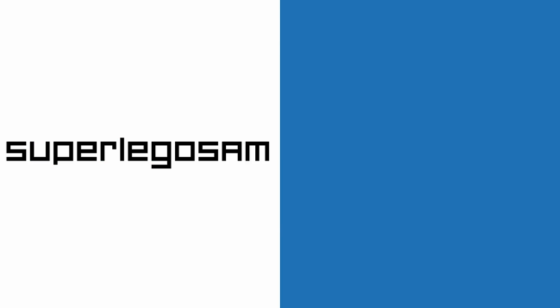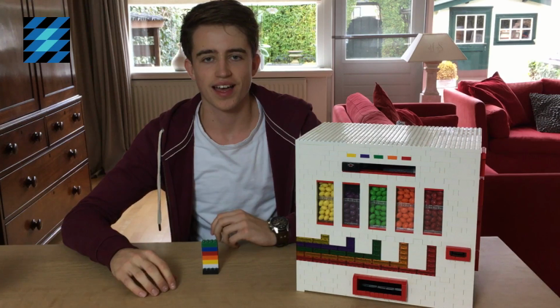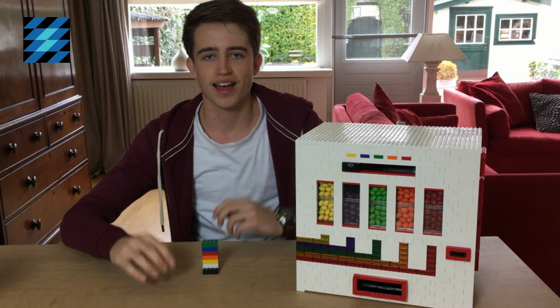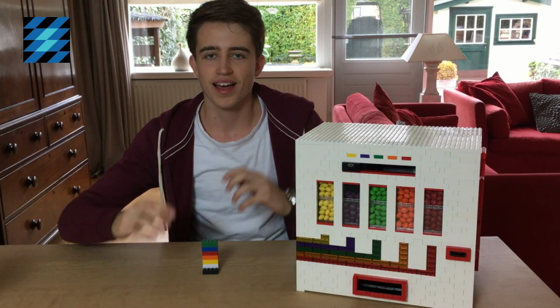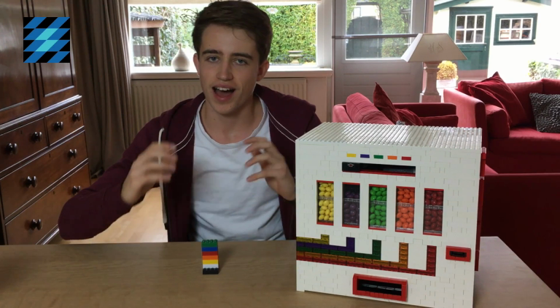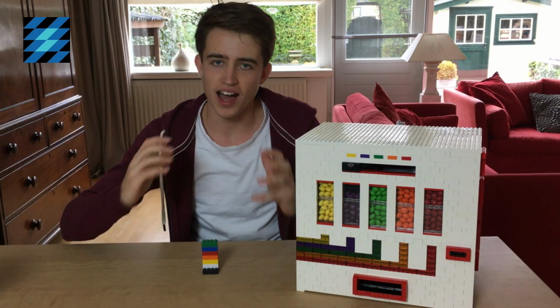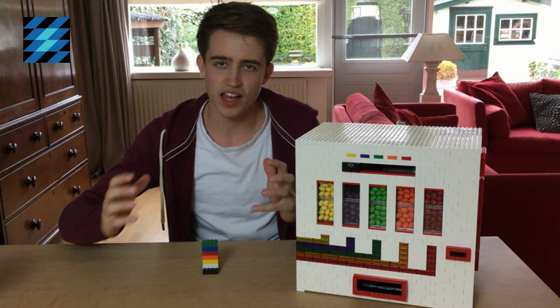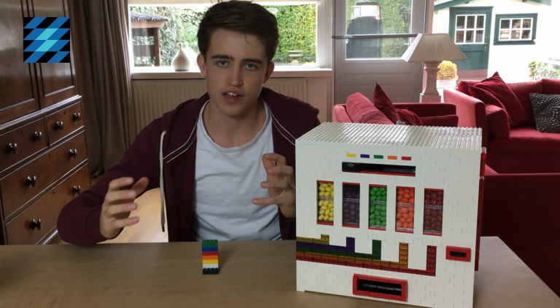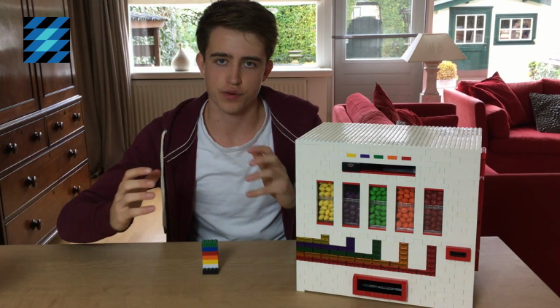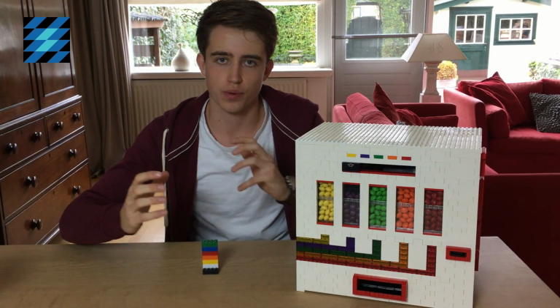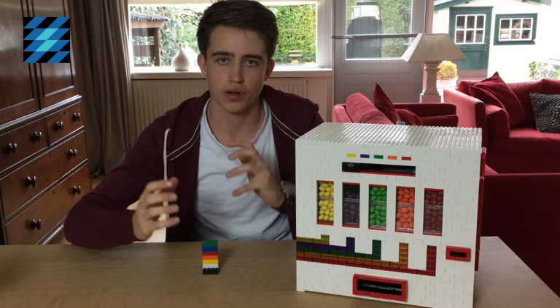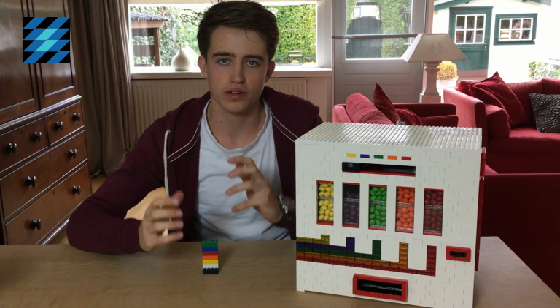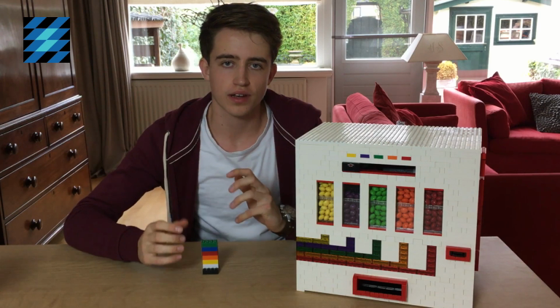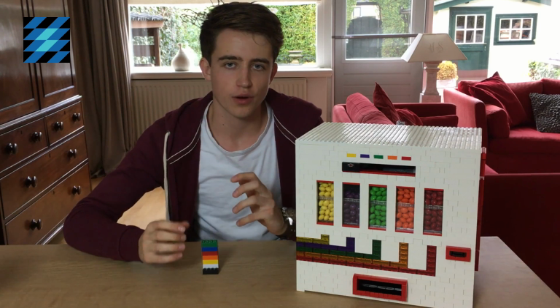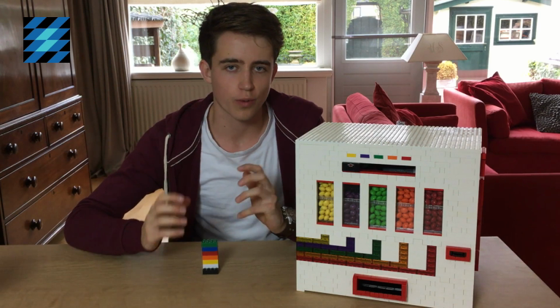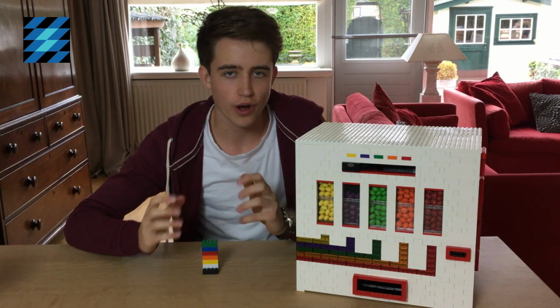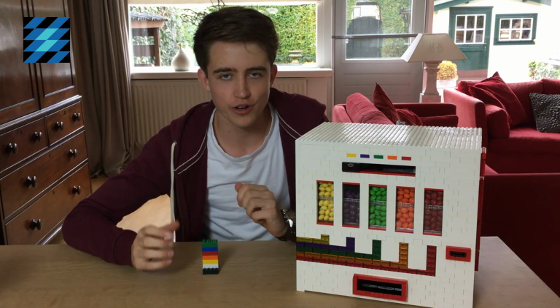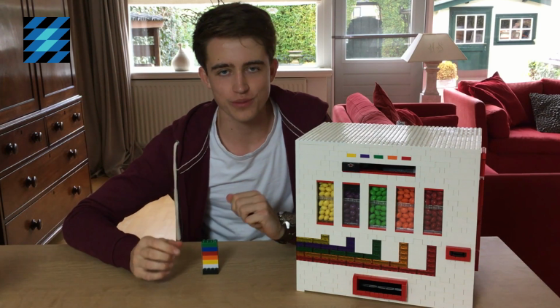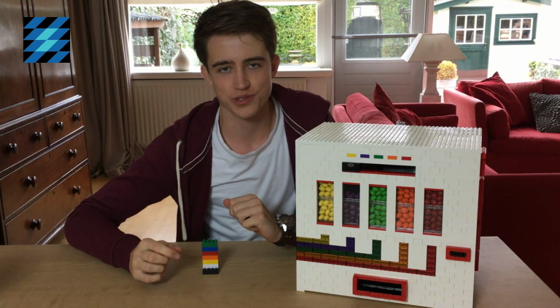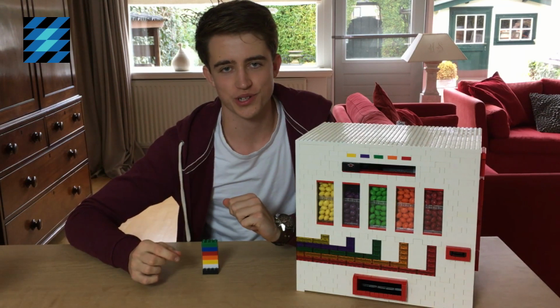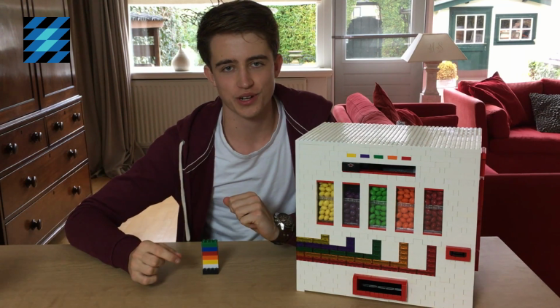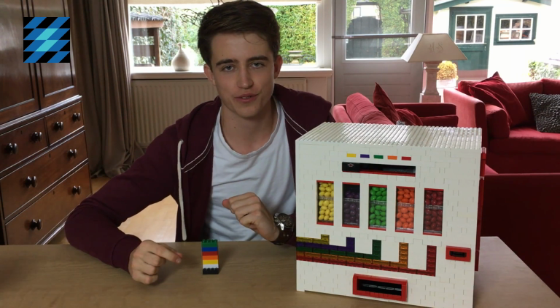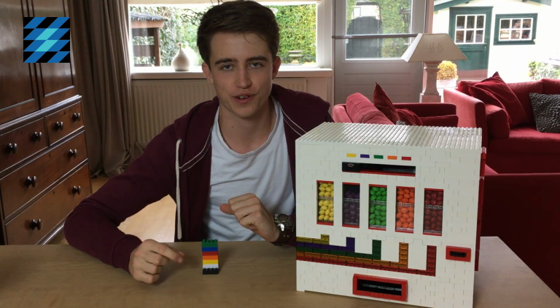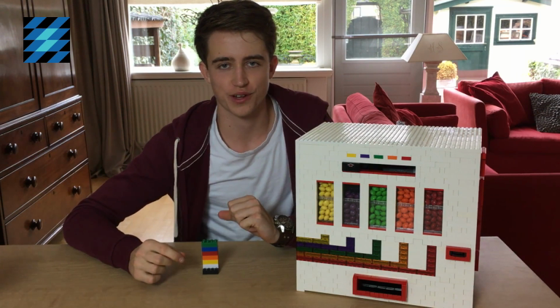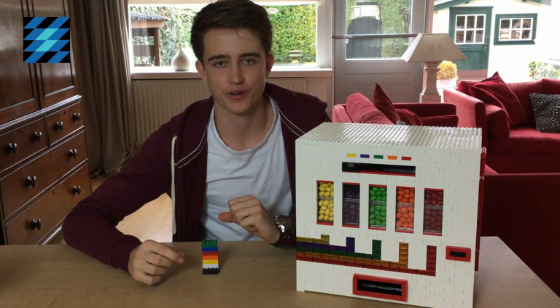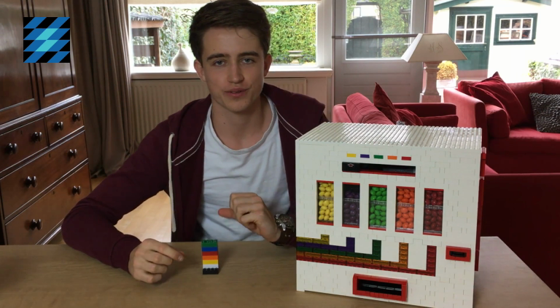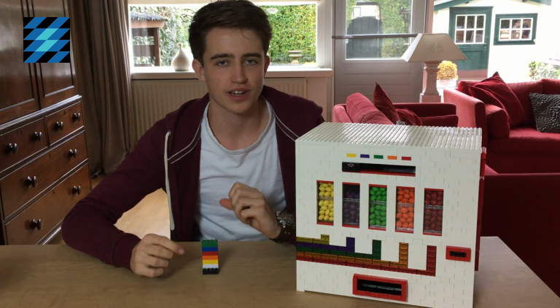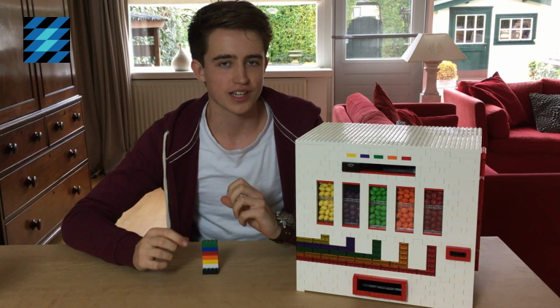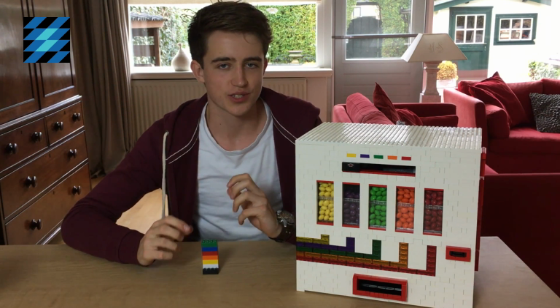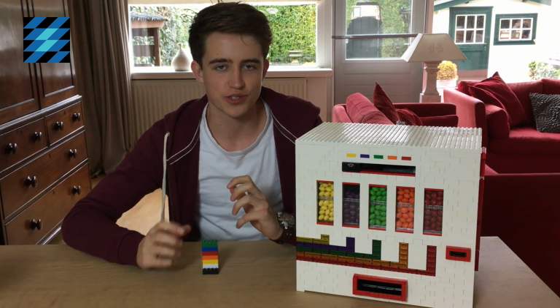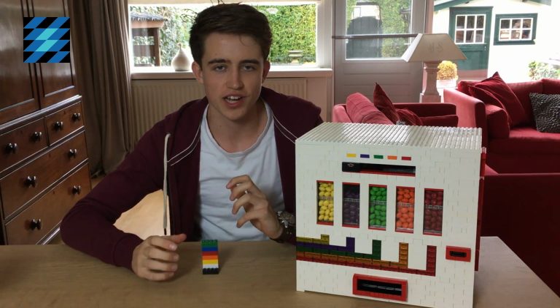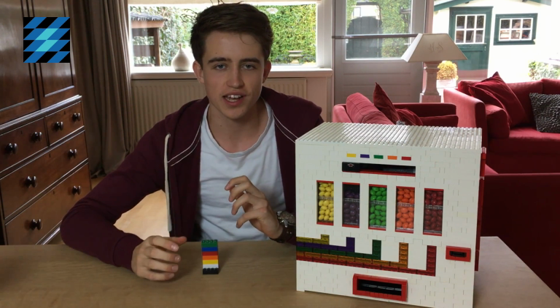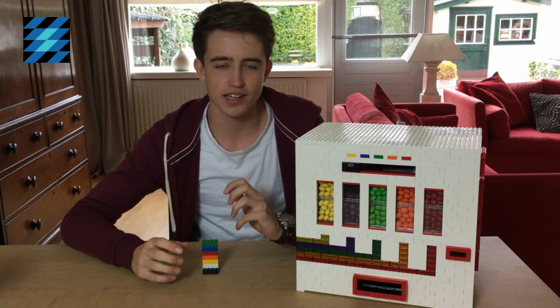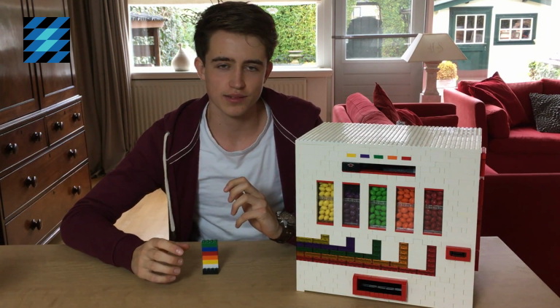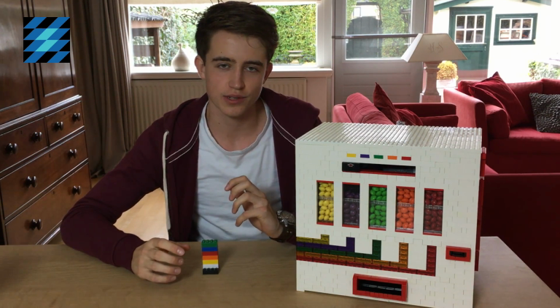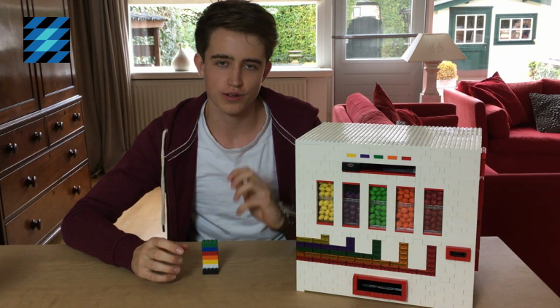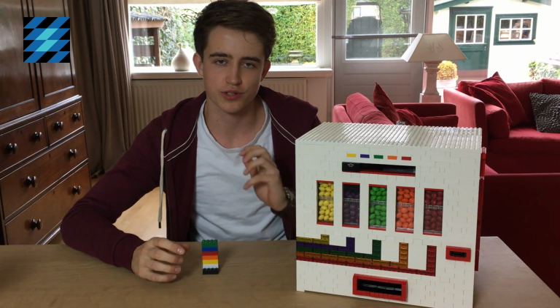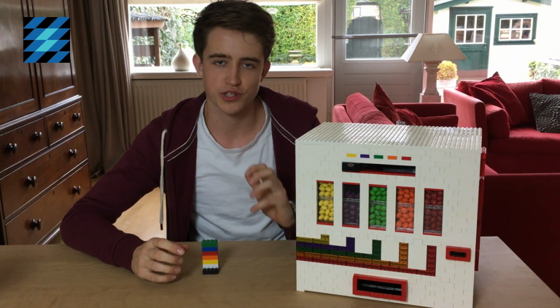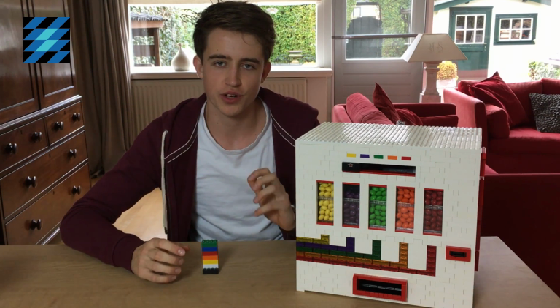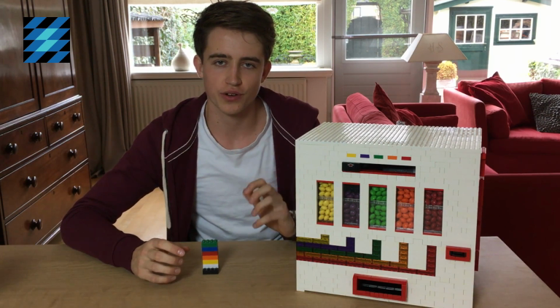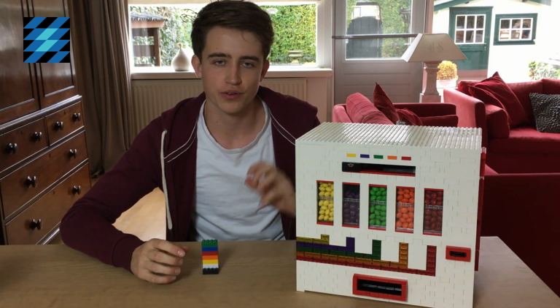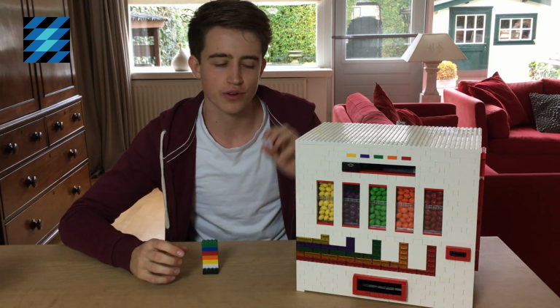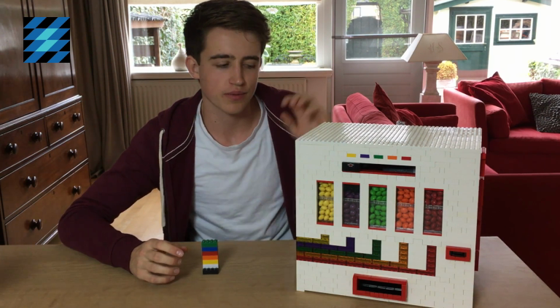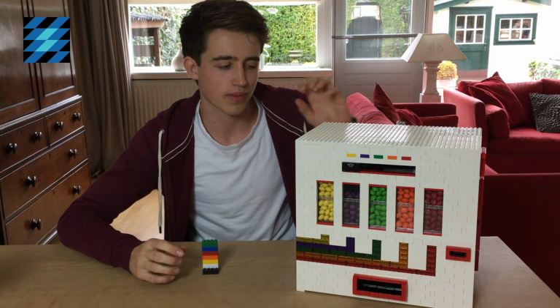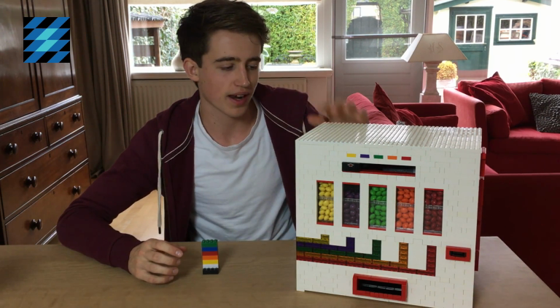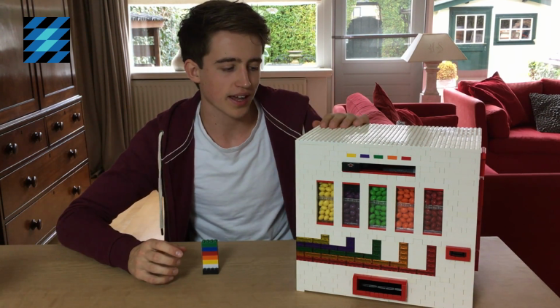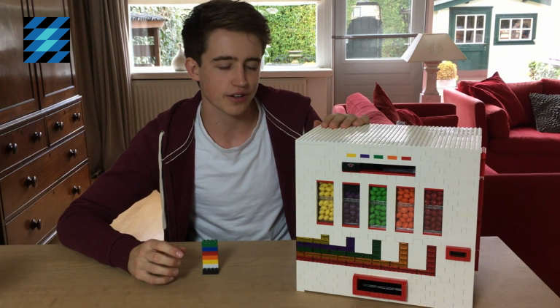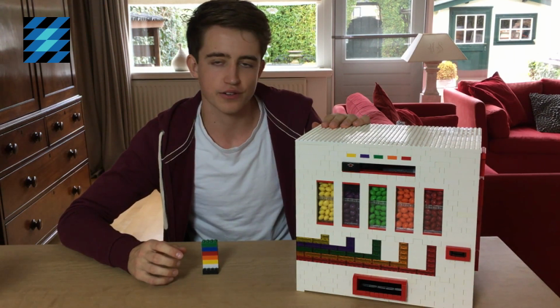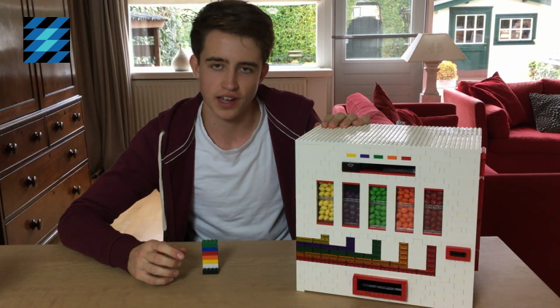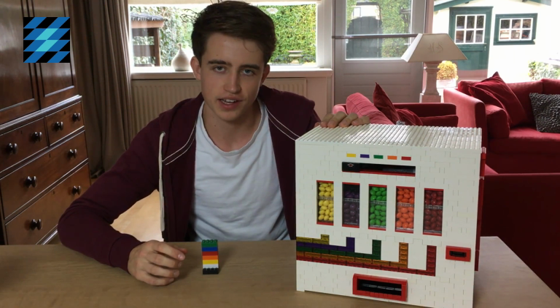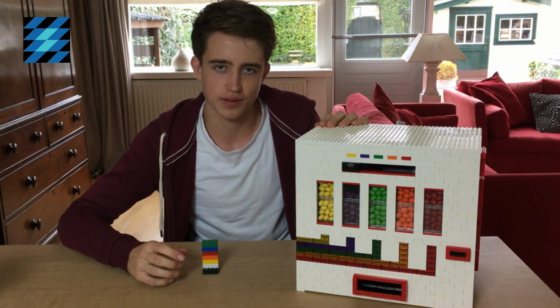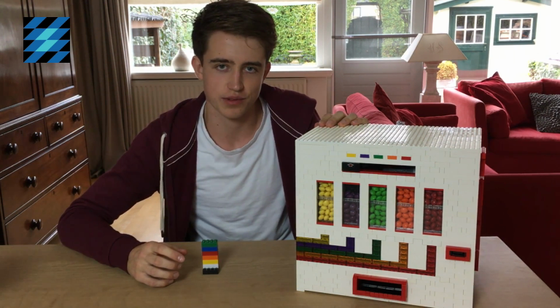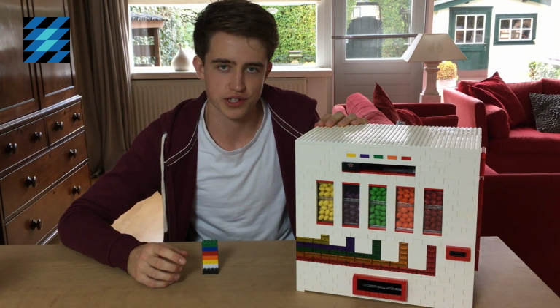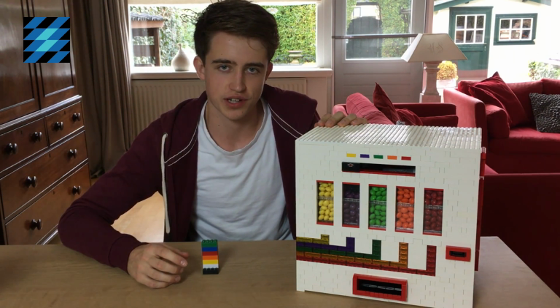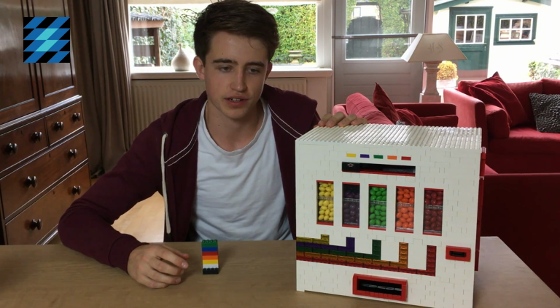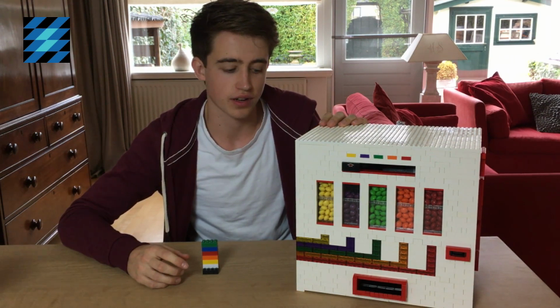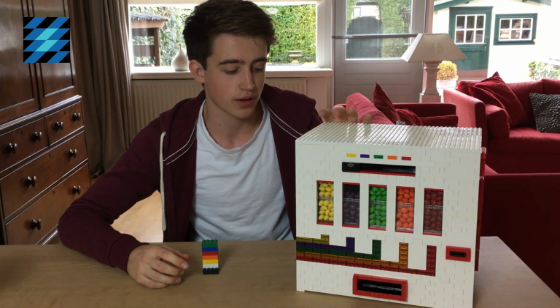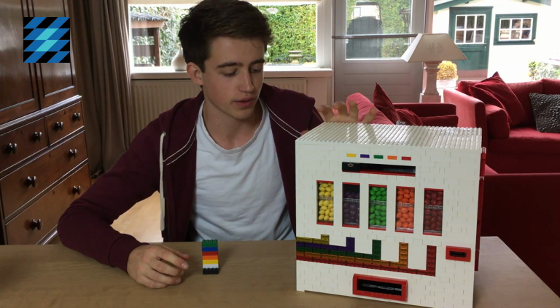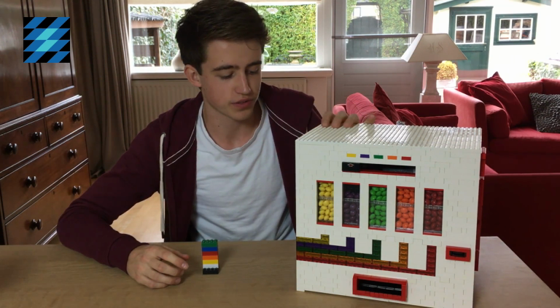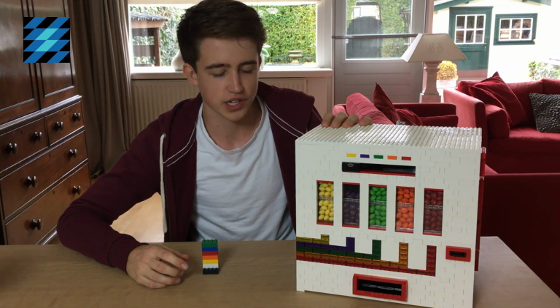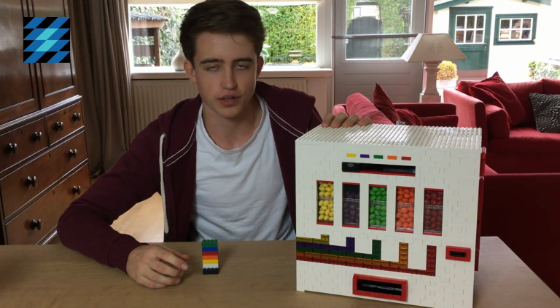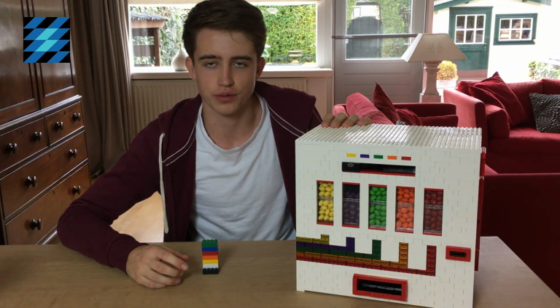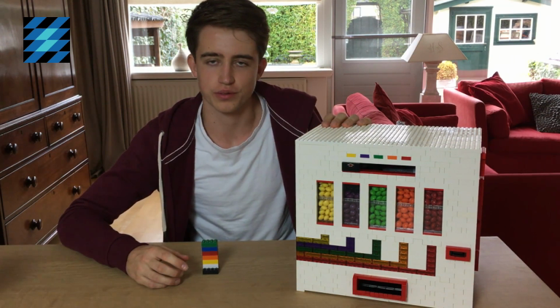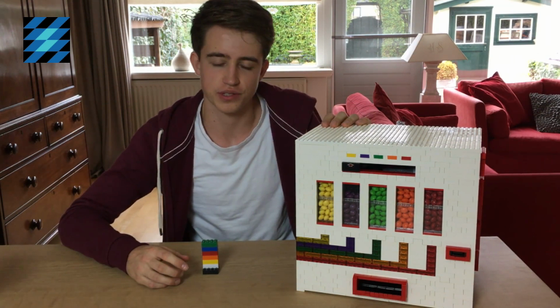Hi everyone, welcome to another video. Today I'm going to show you my Lego candy machine with Skittles.